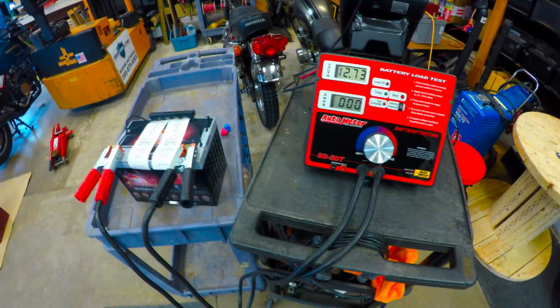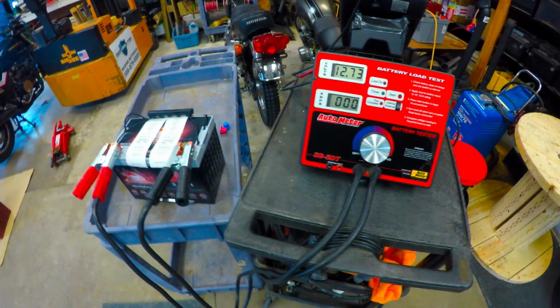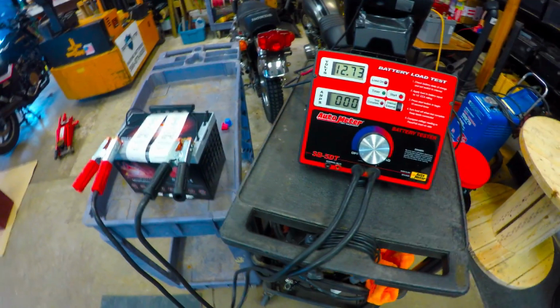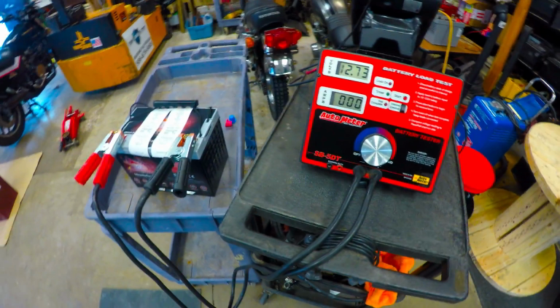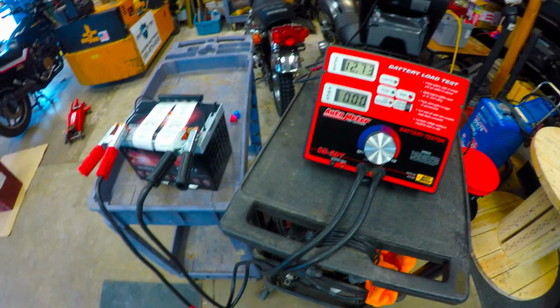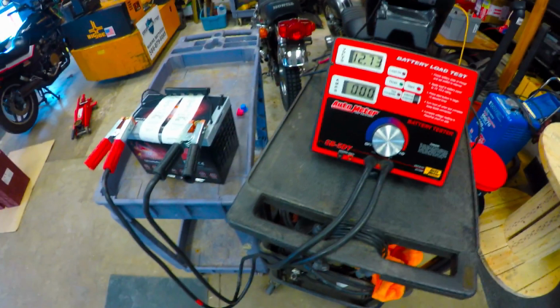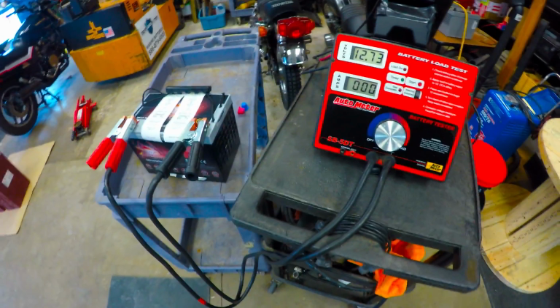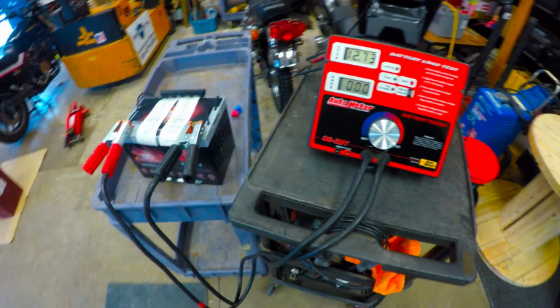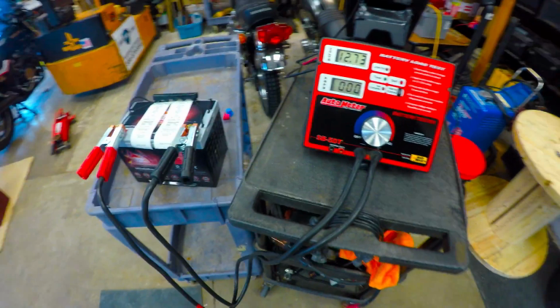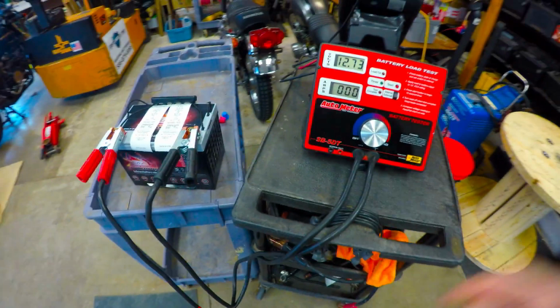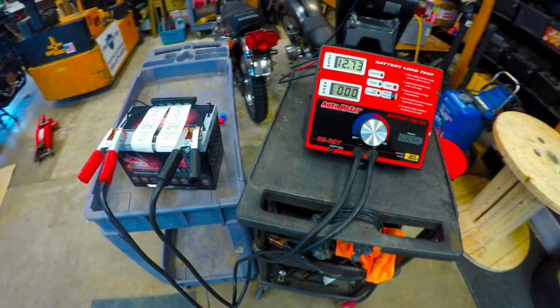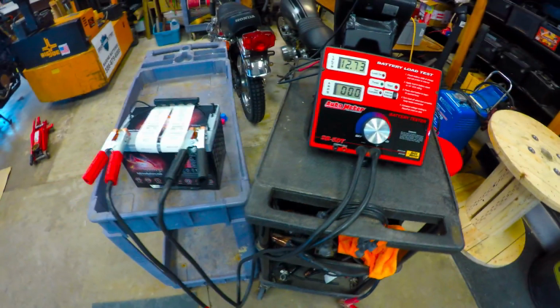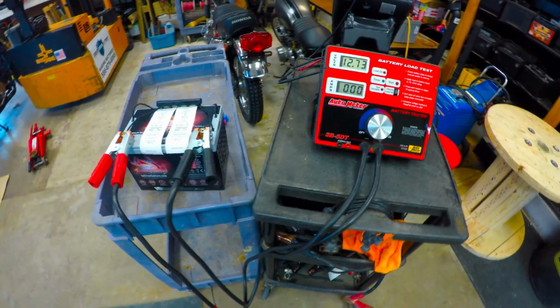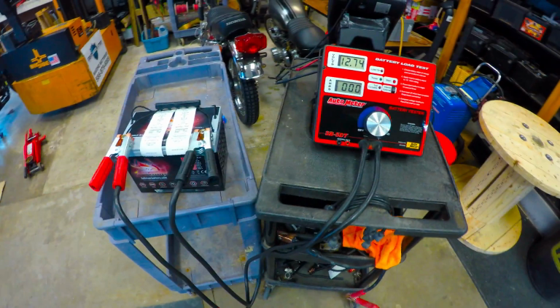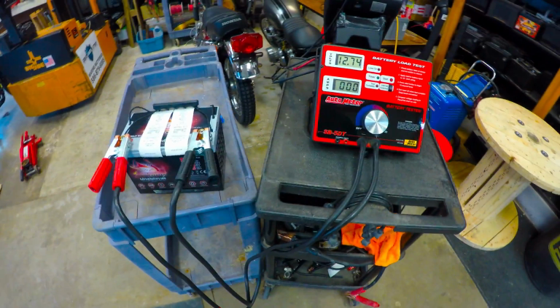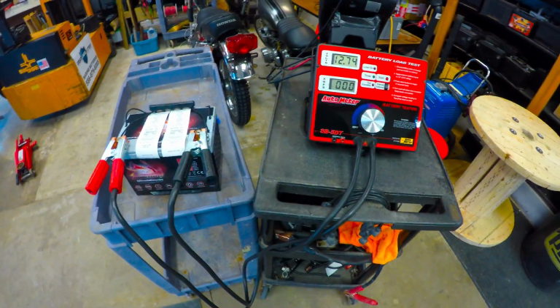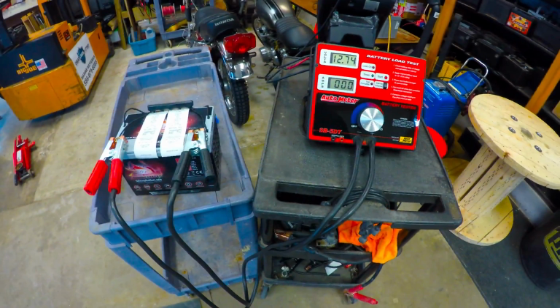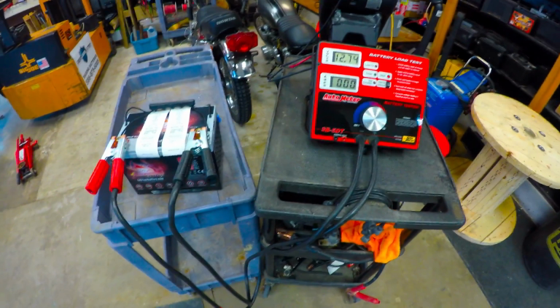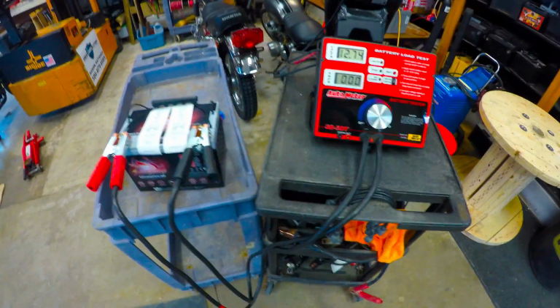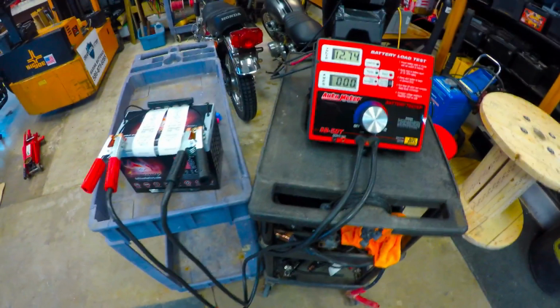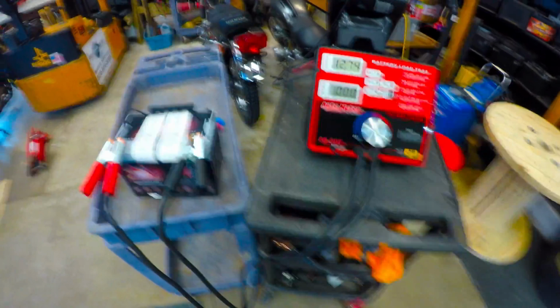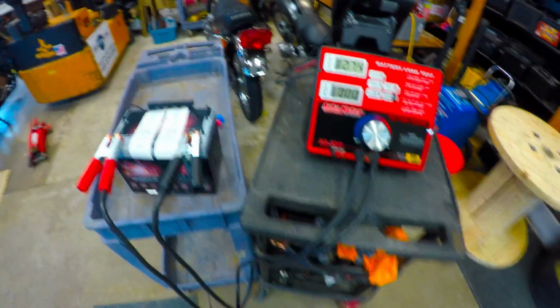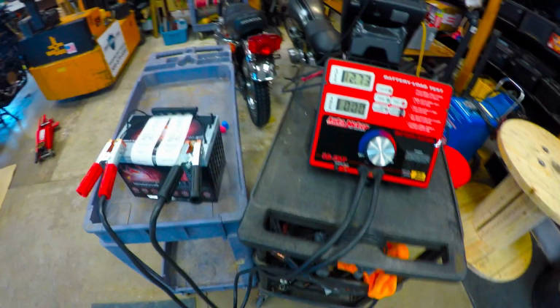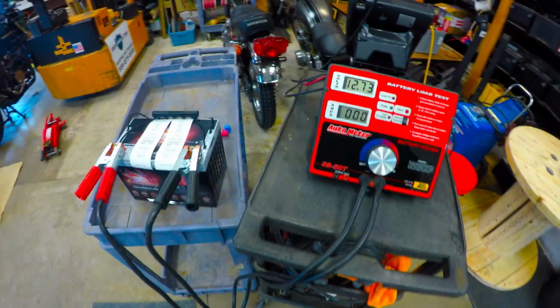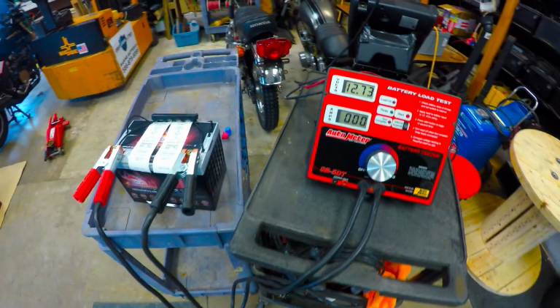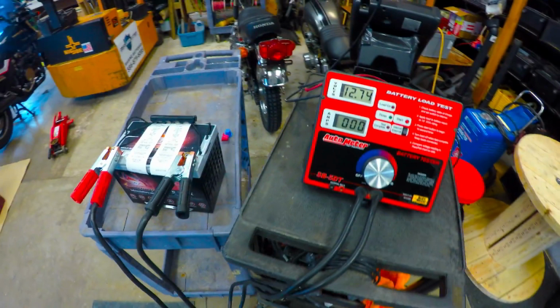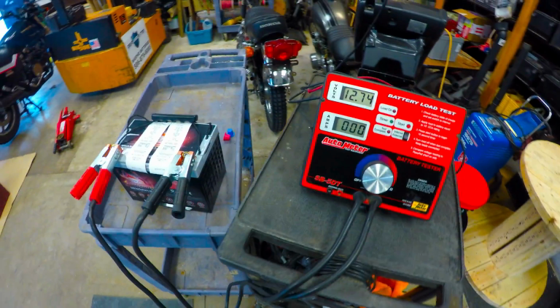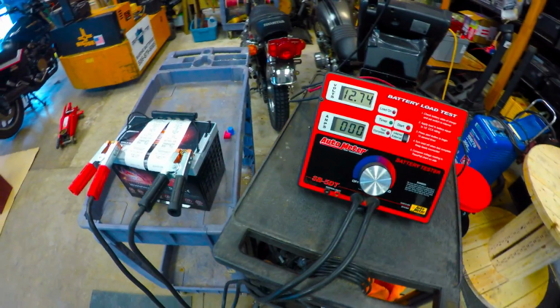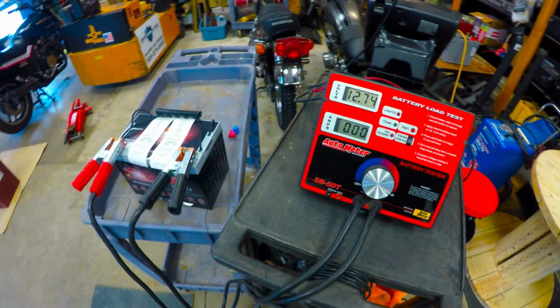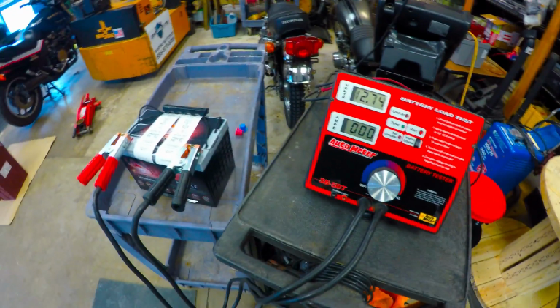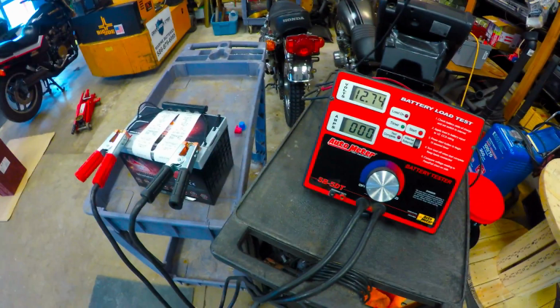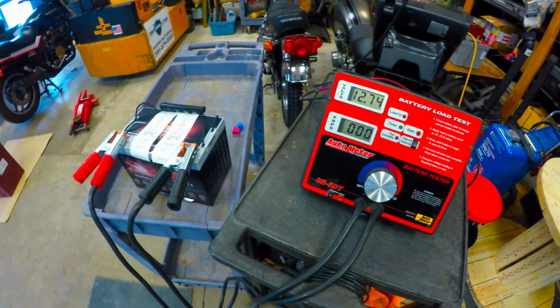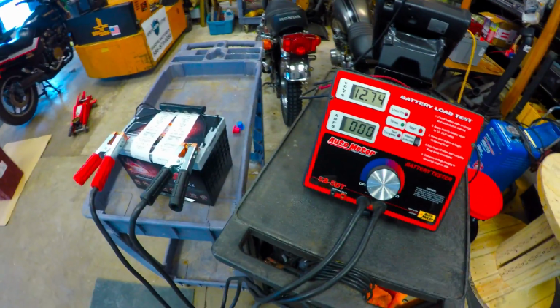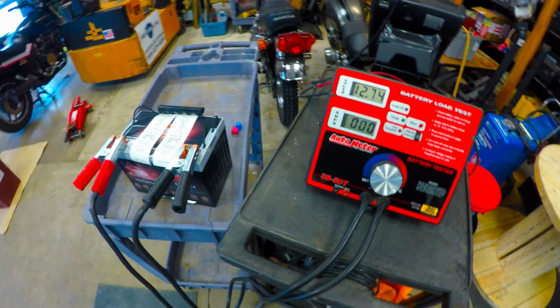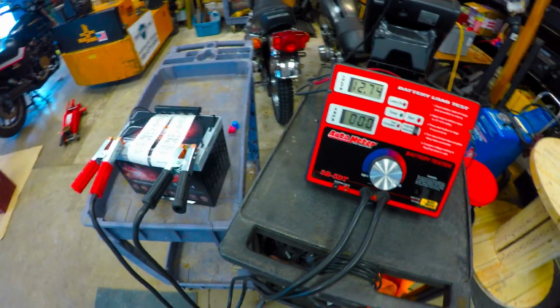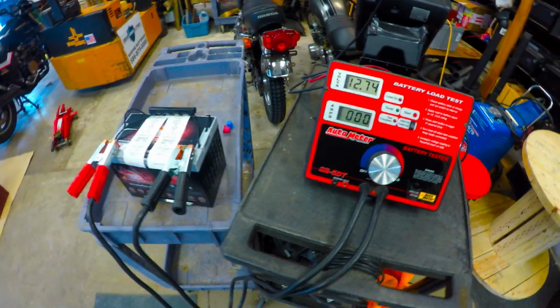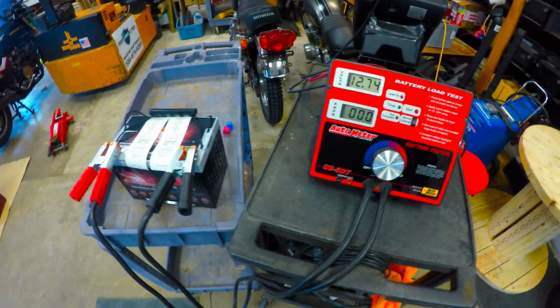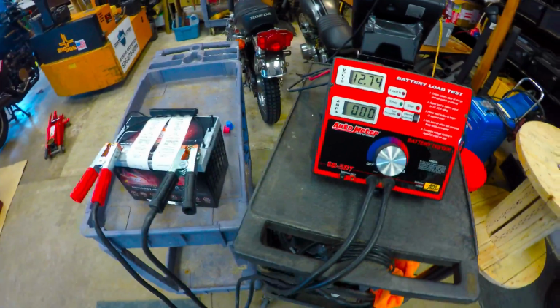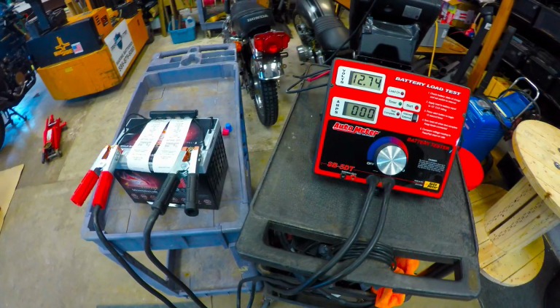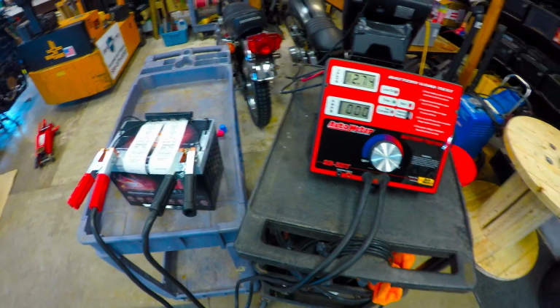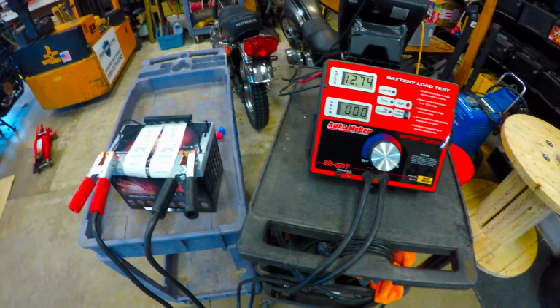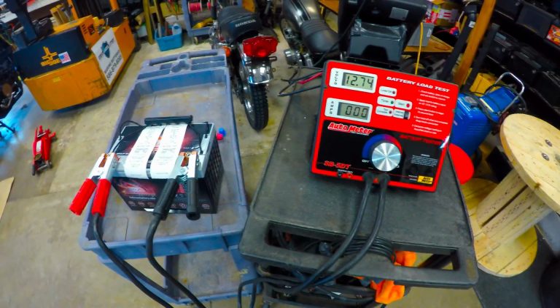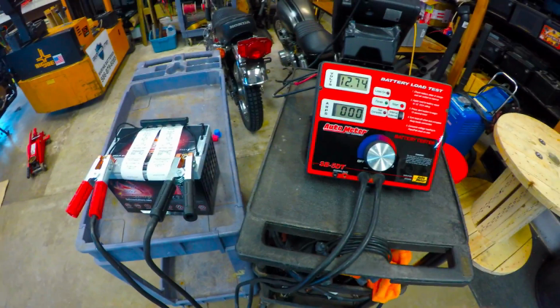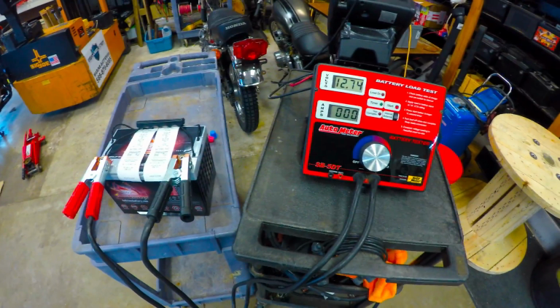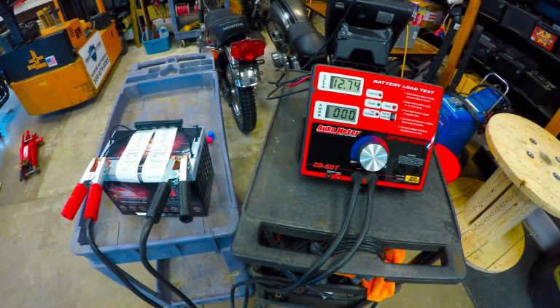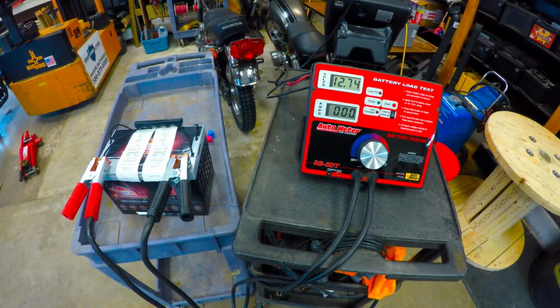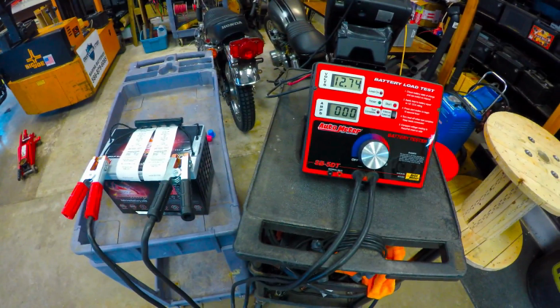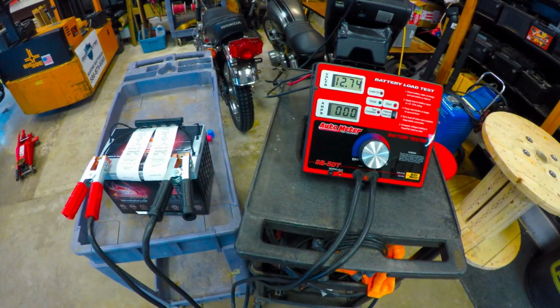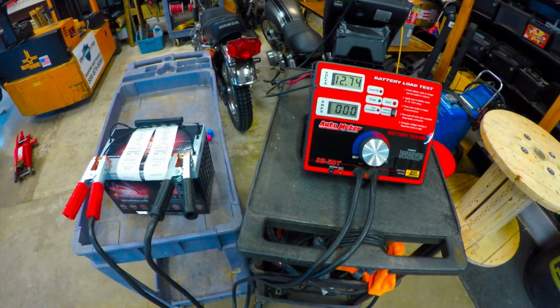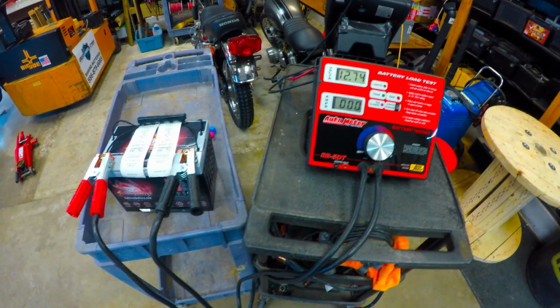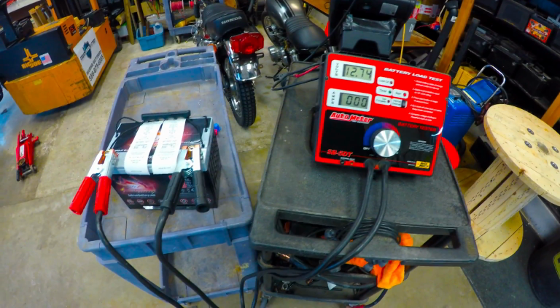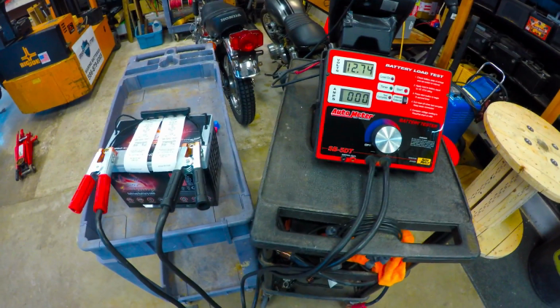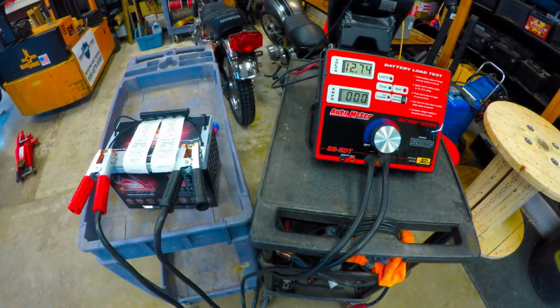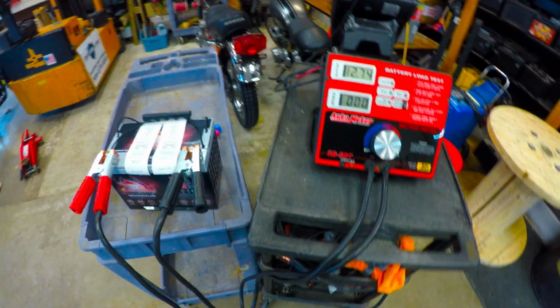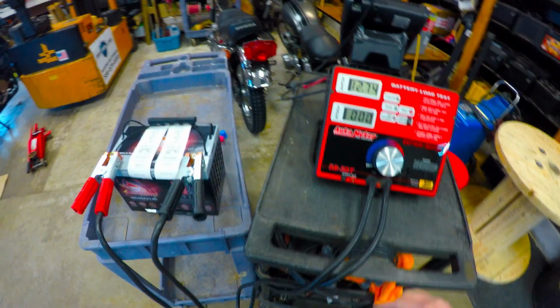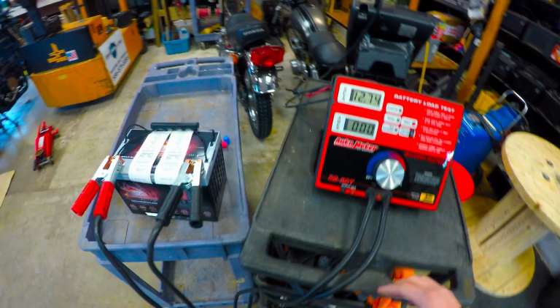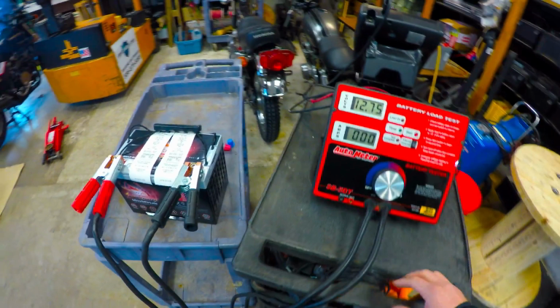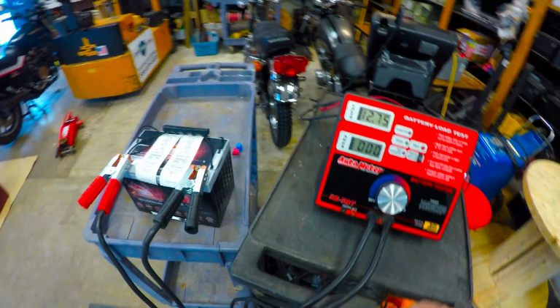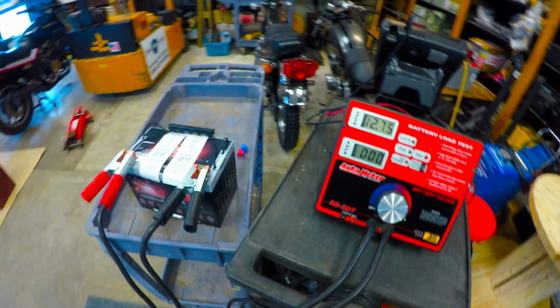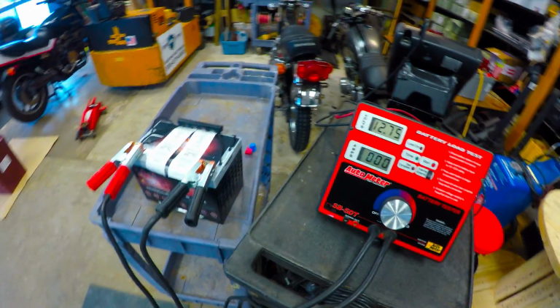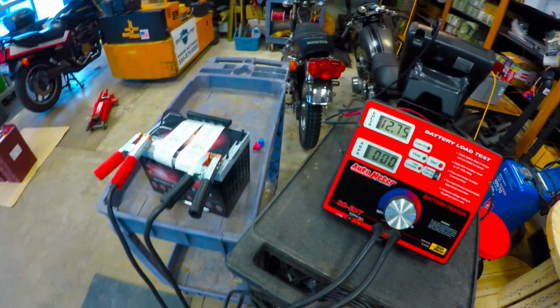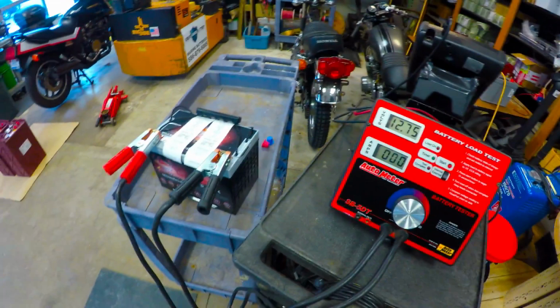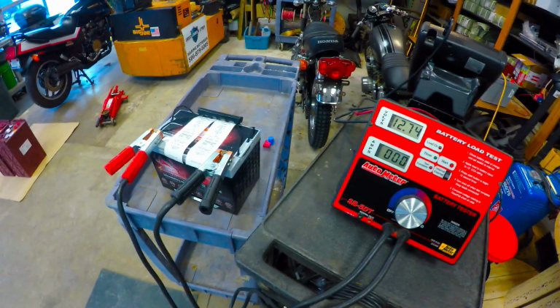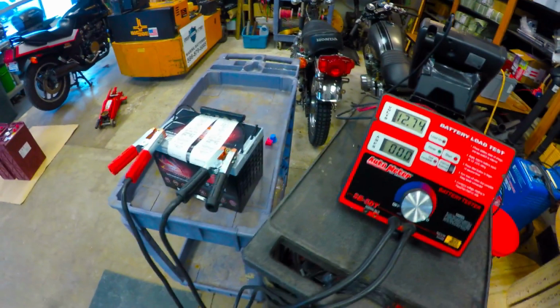So the next test is going to be a 3C test, again for 30 seconds. This is going to be 195 amps.